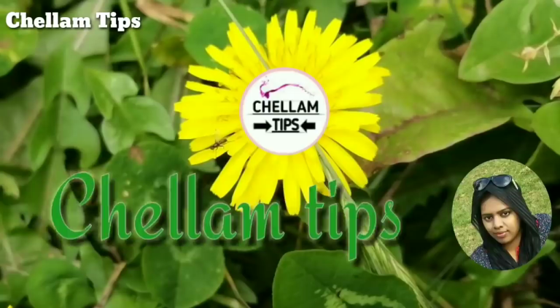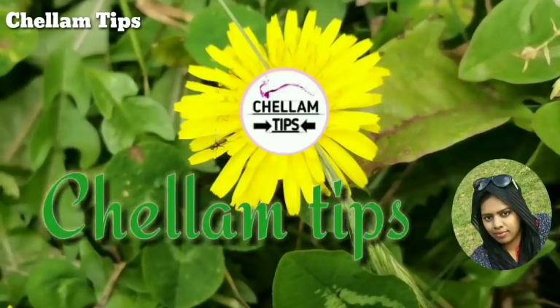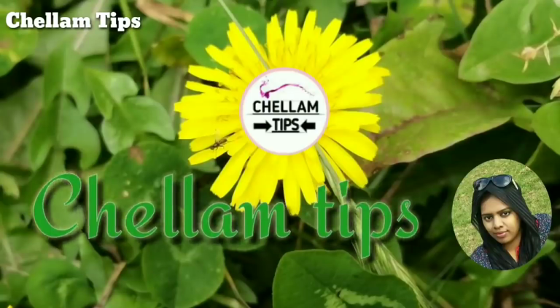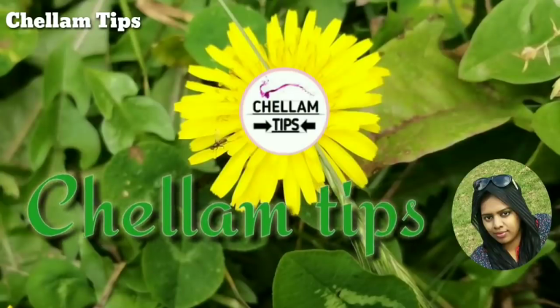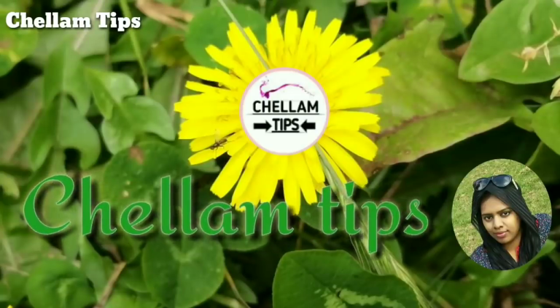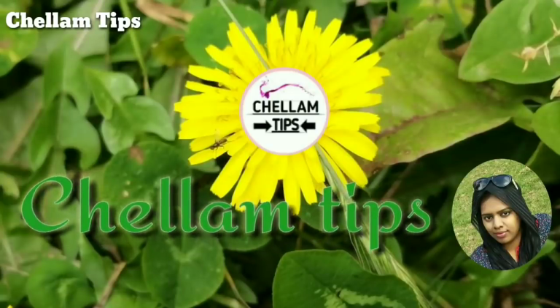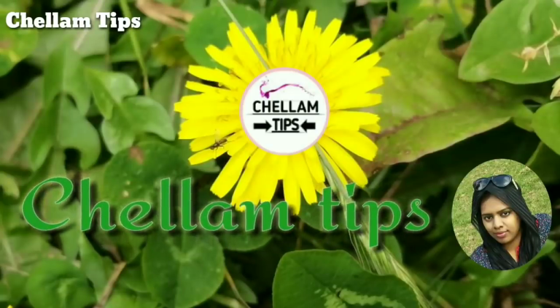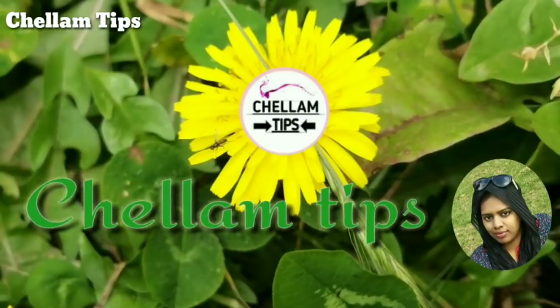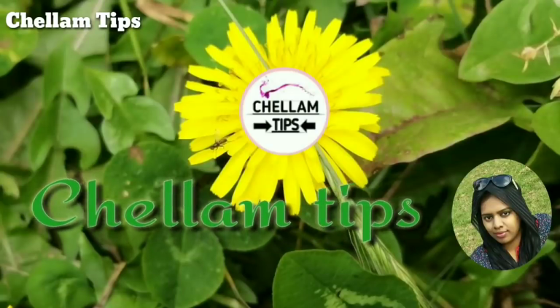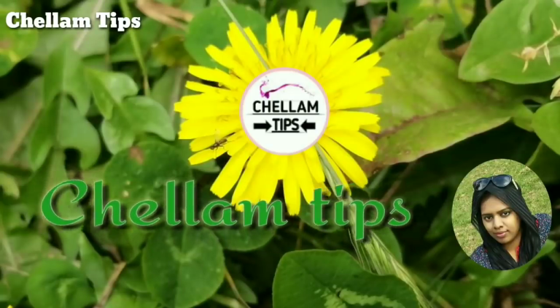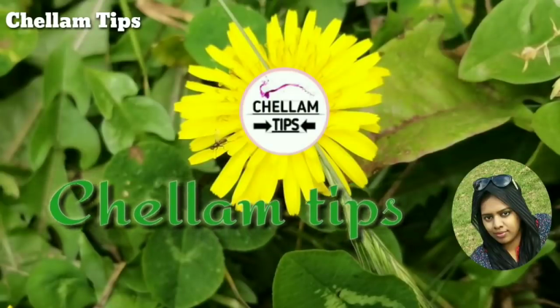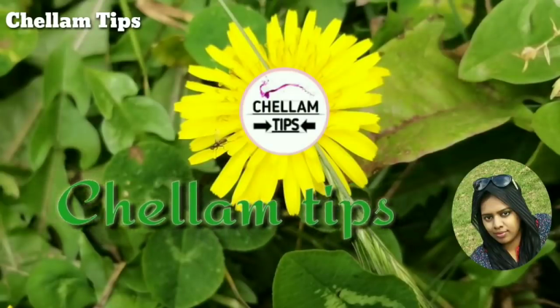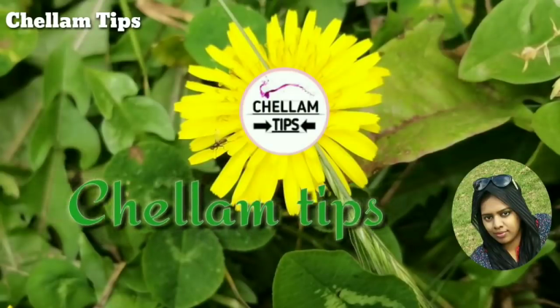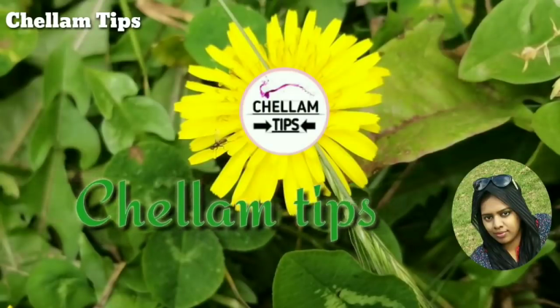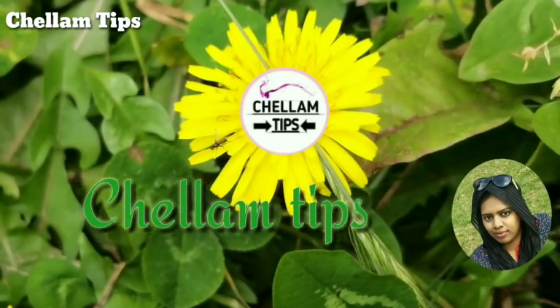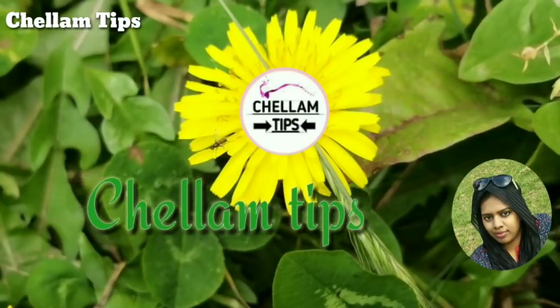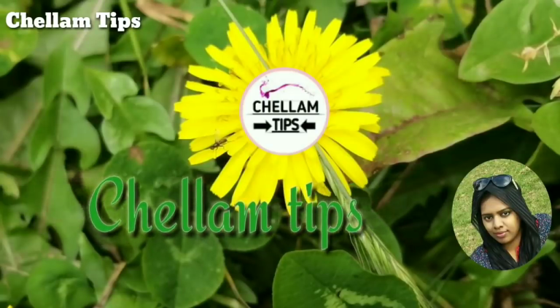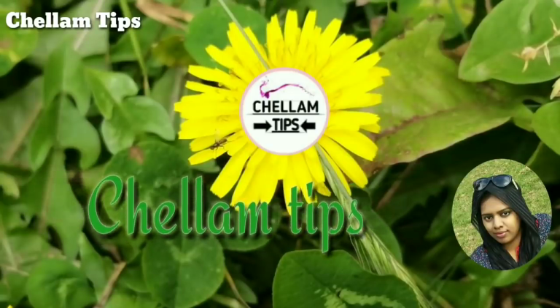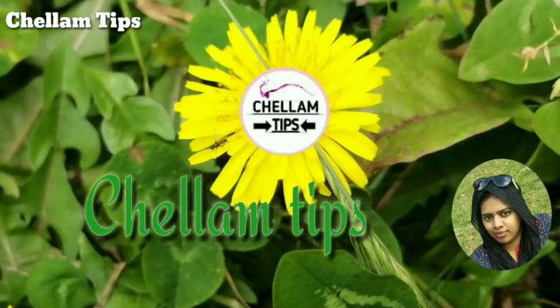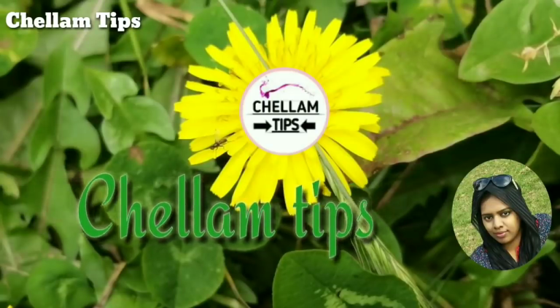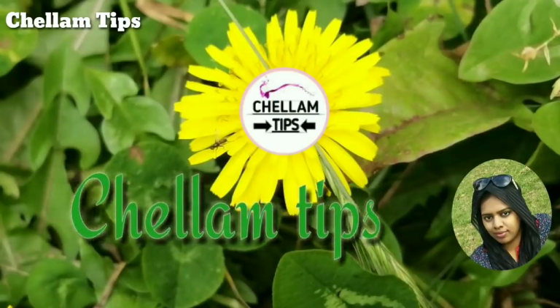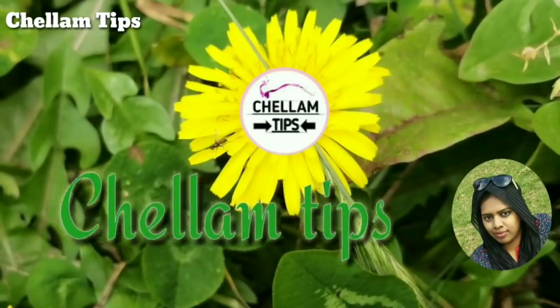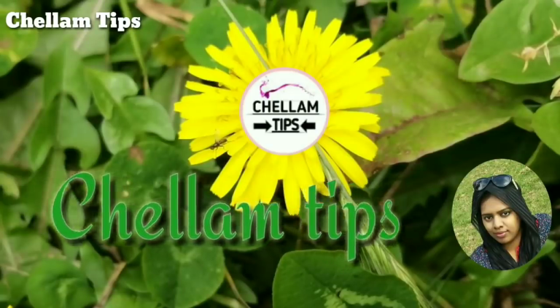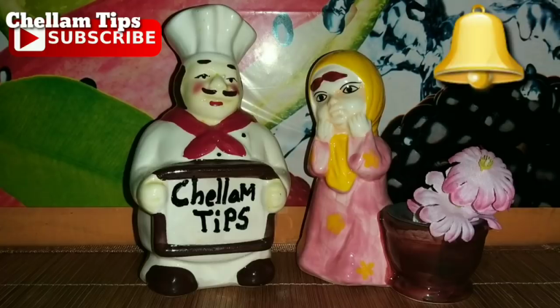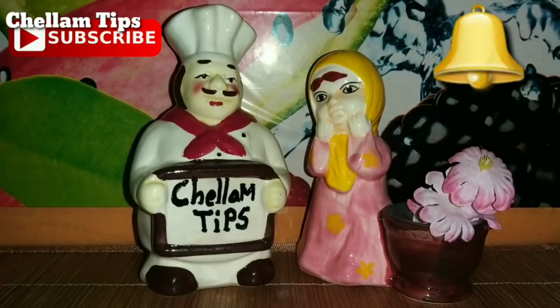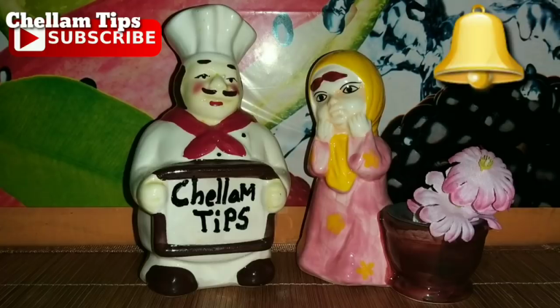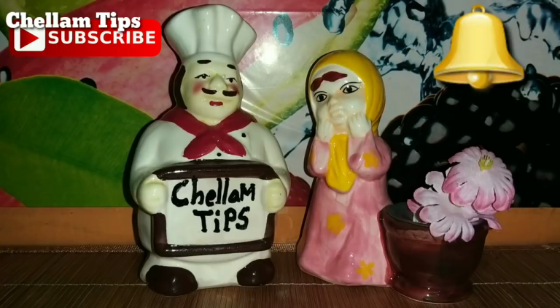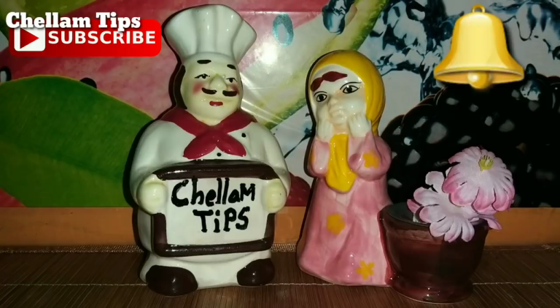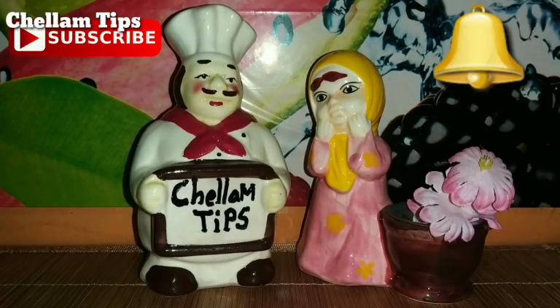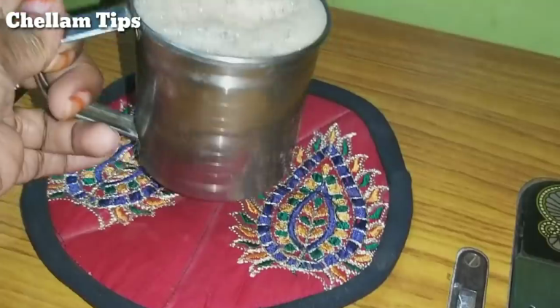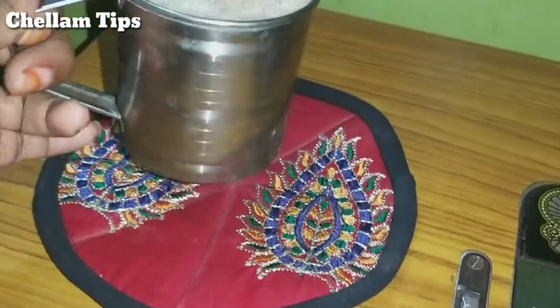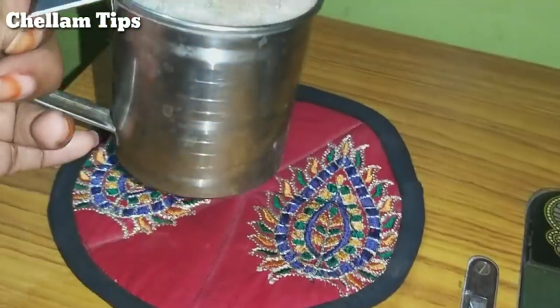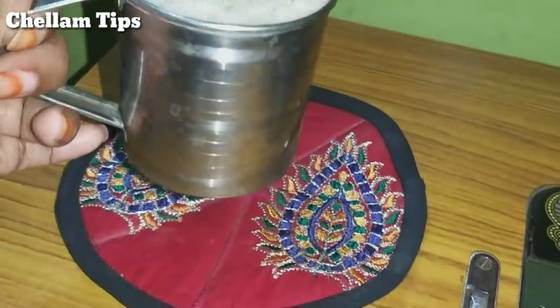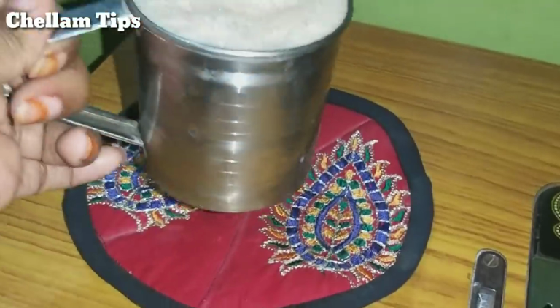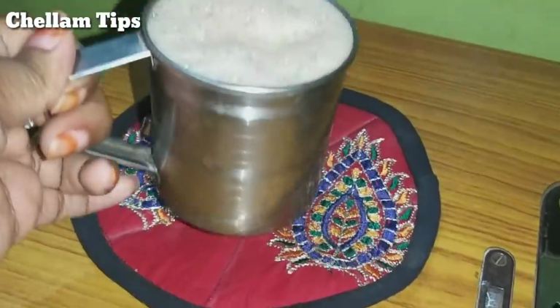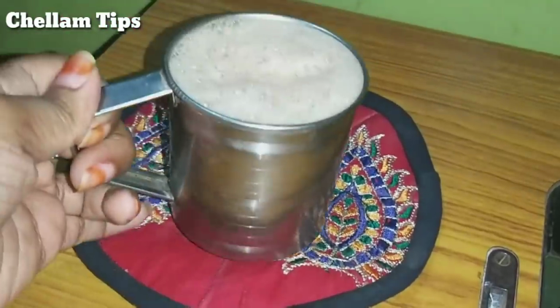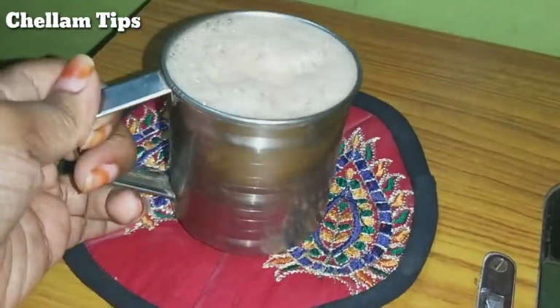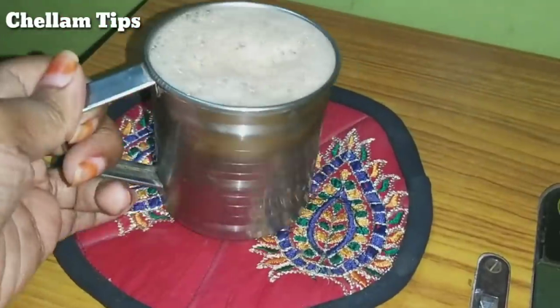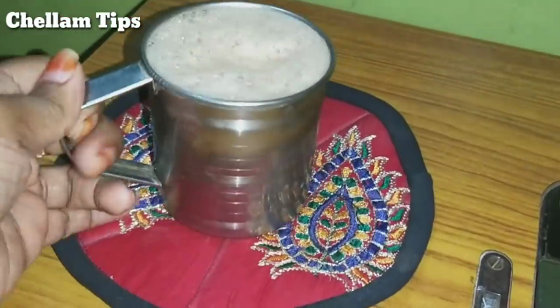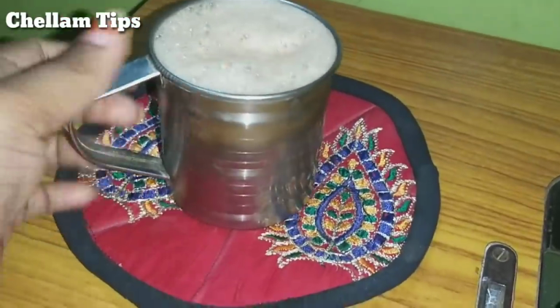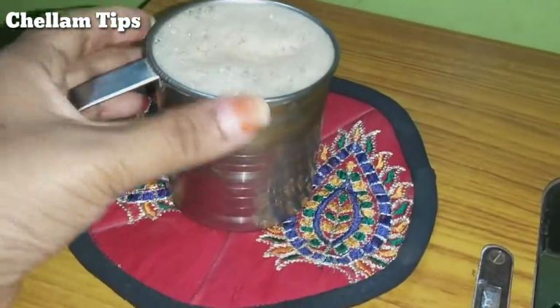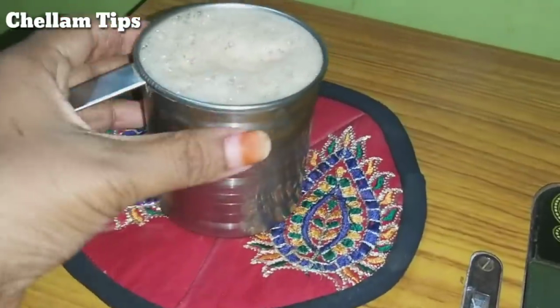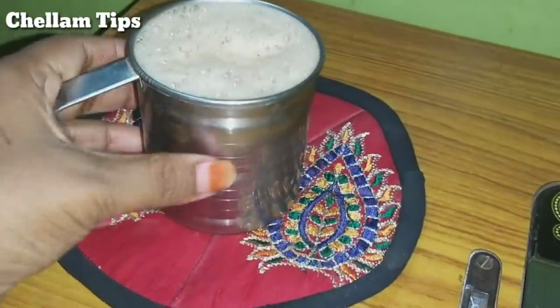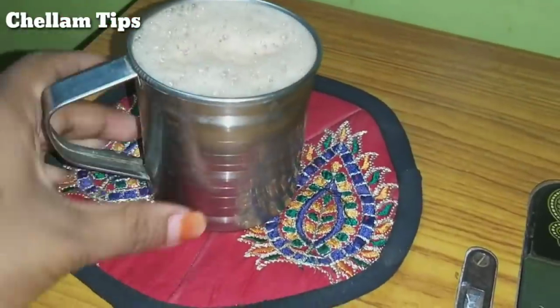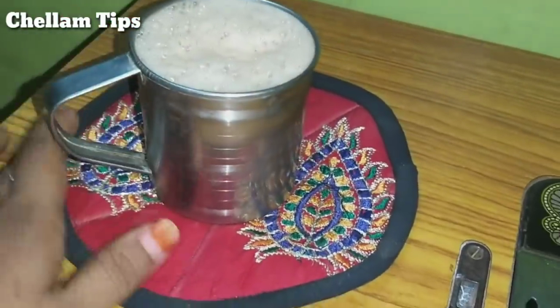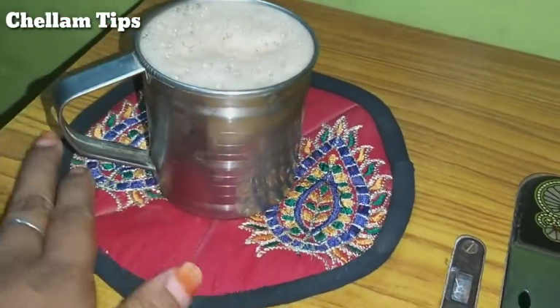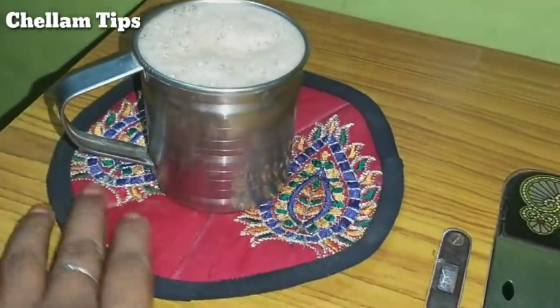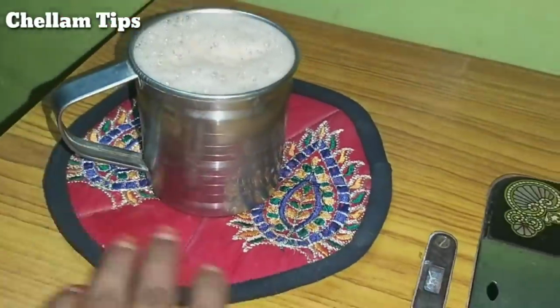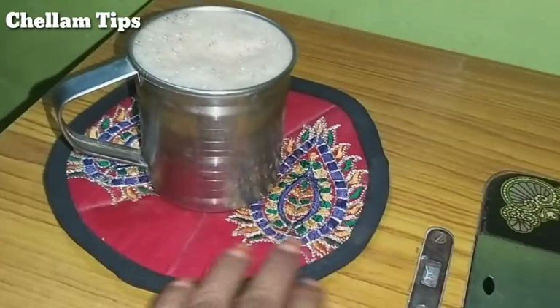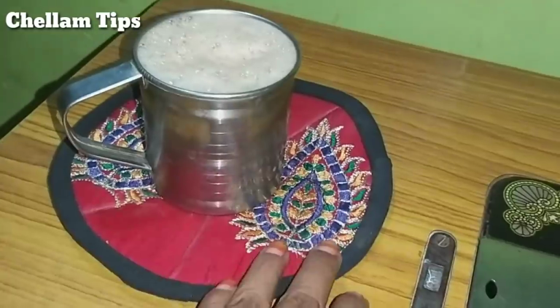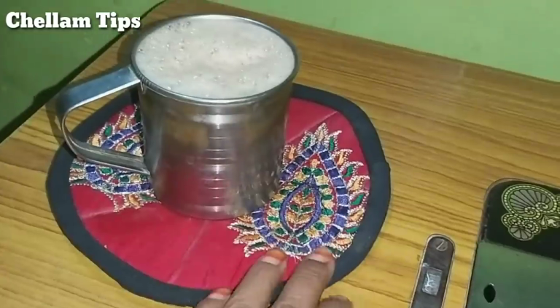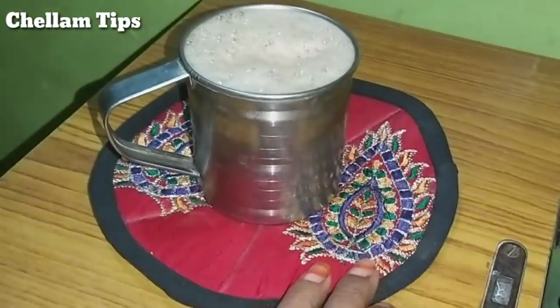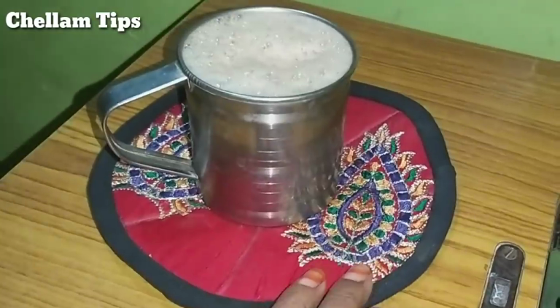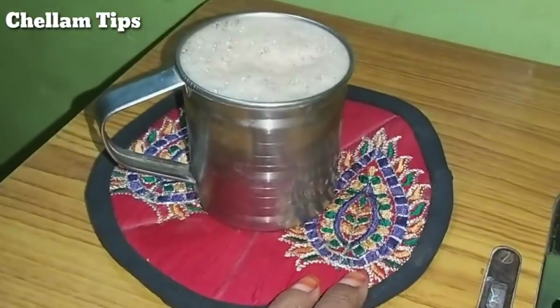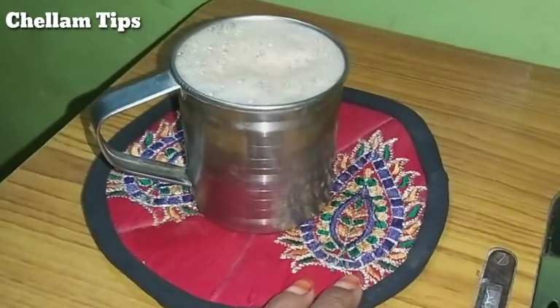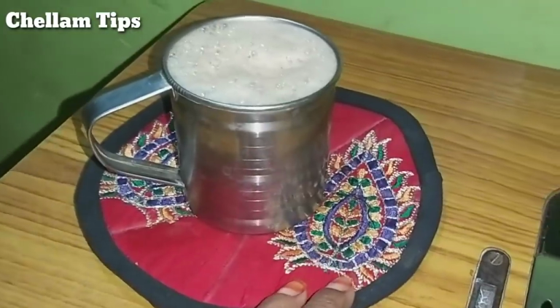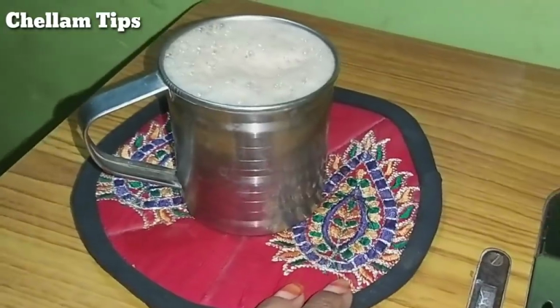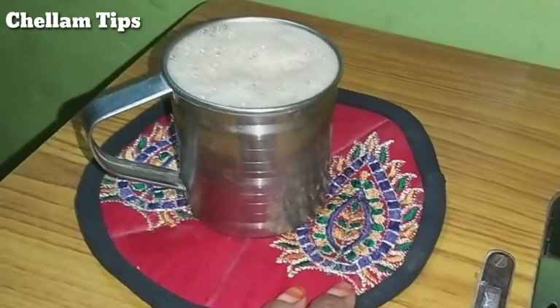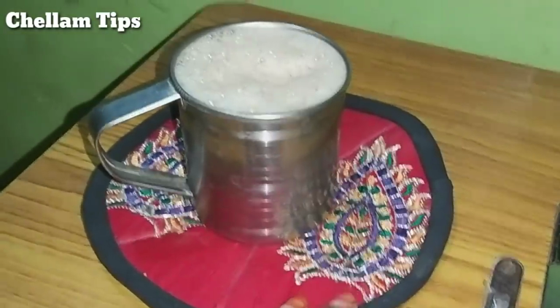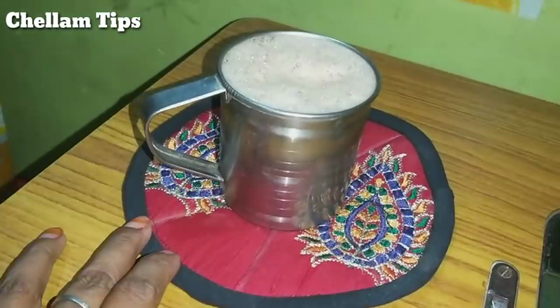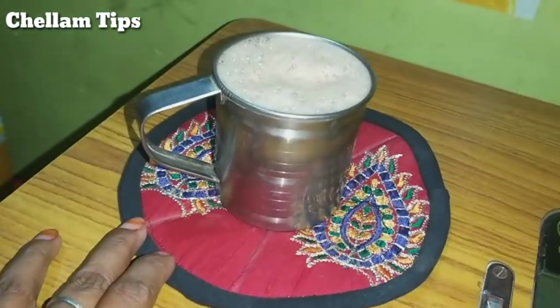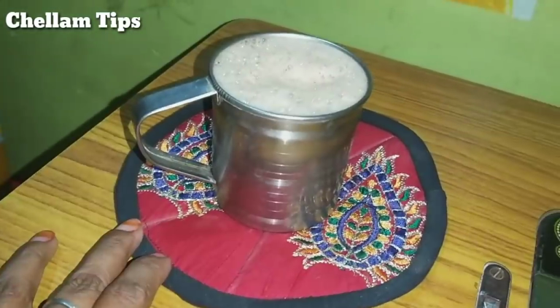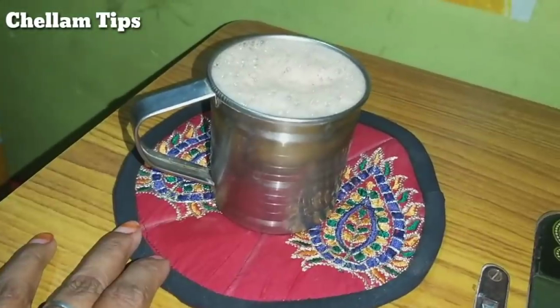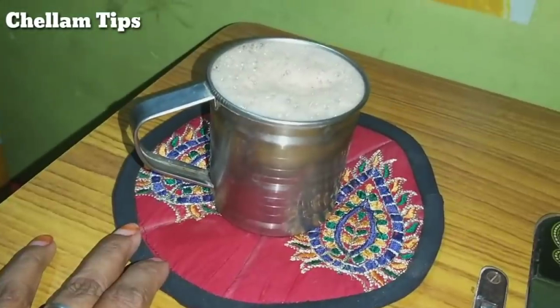Hi Friends! Welcome to Chalam Tips! Friends, let's see how we have 3 useful ideas in old.